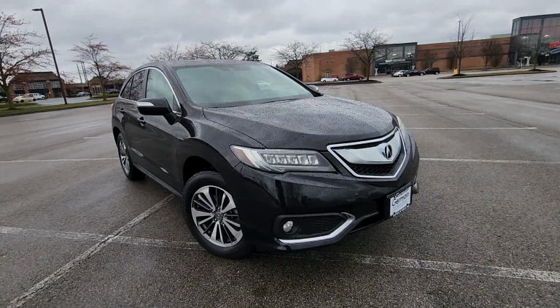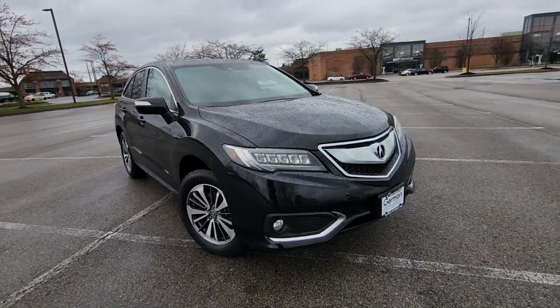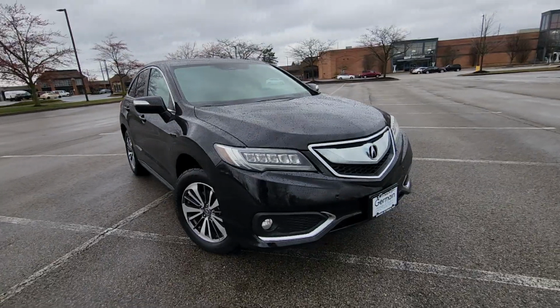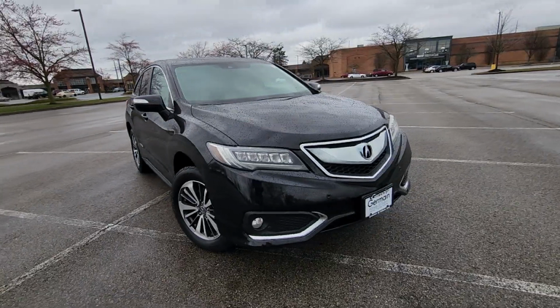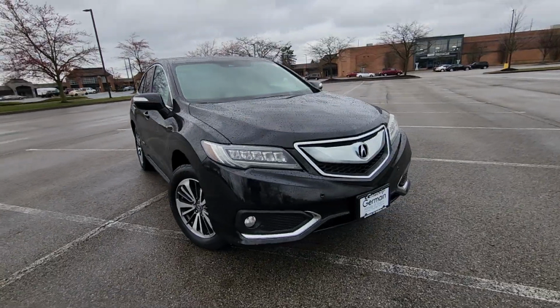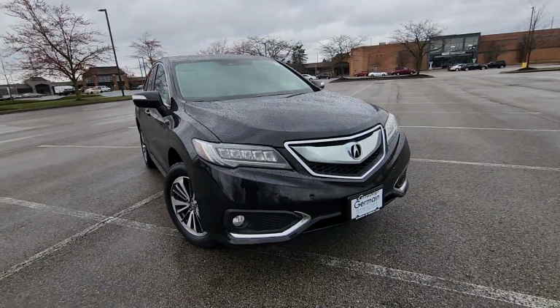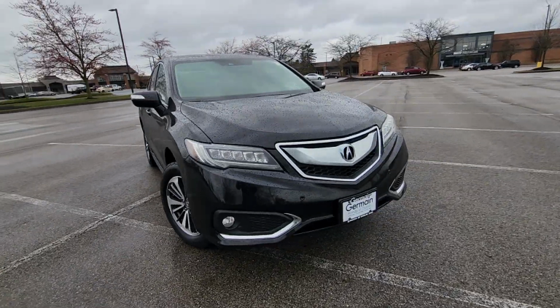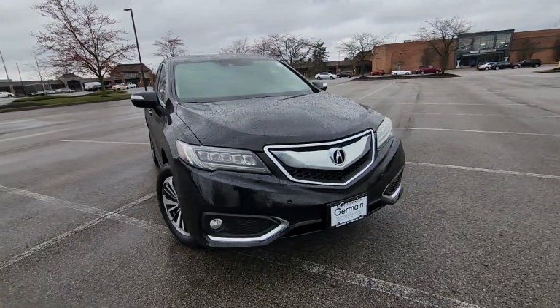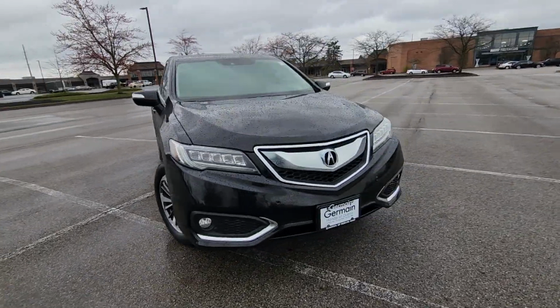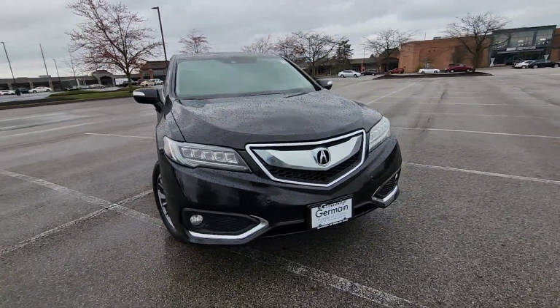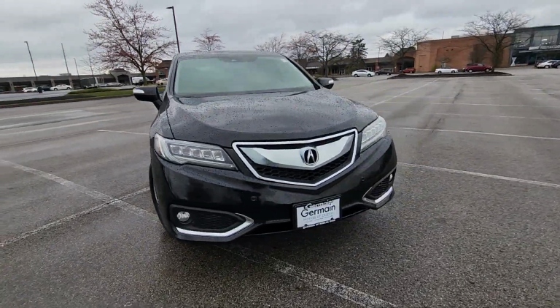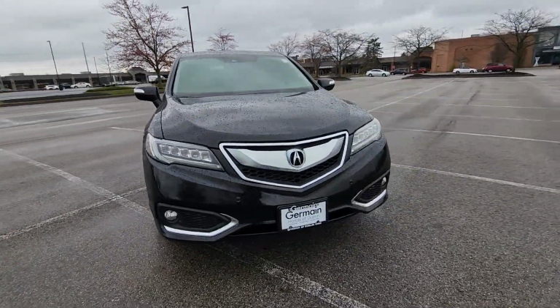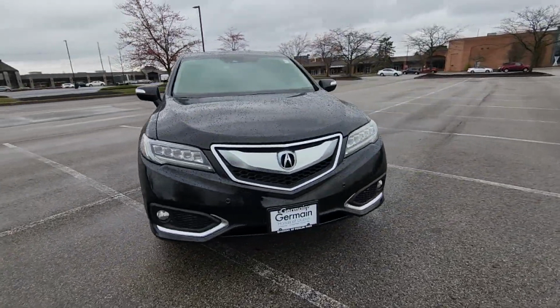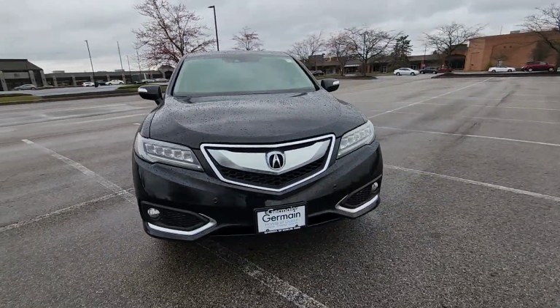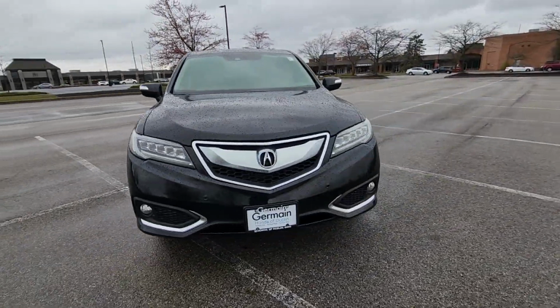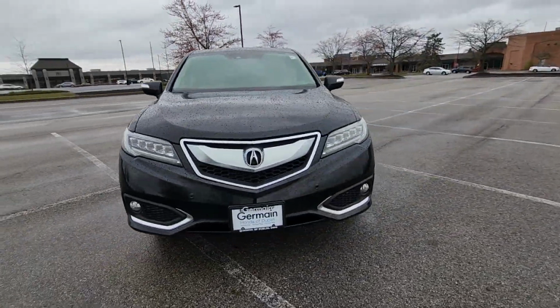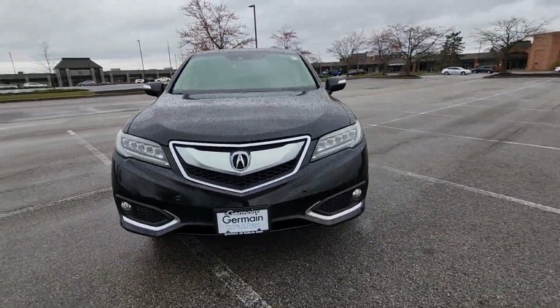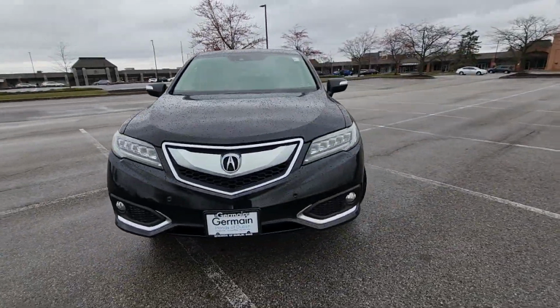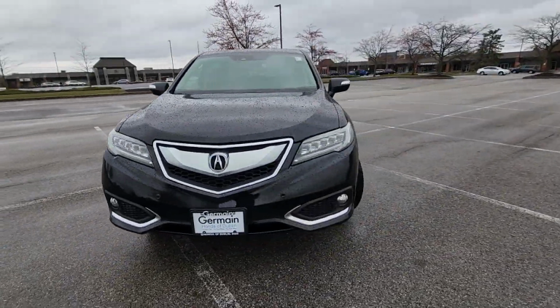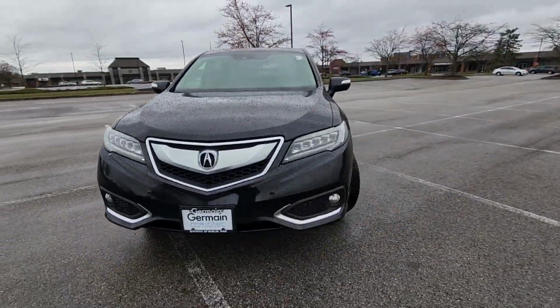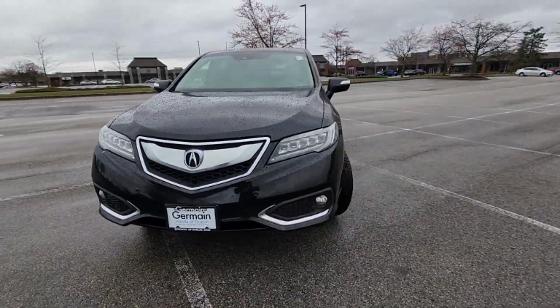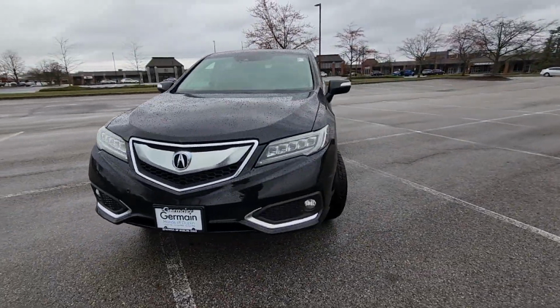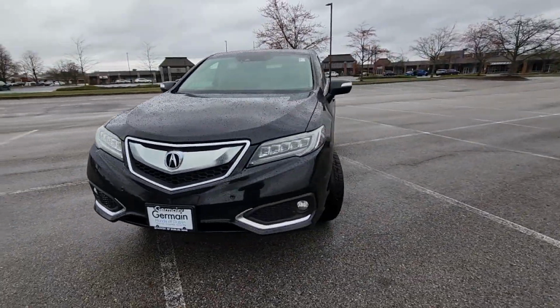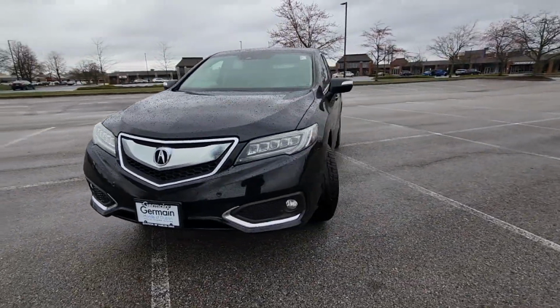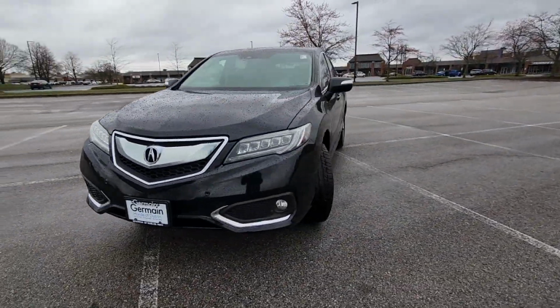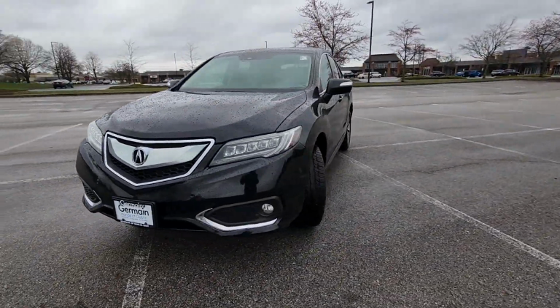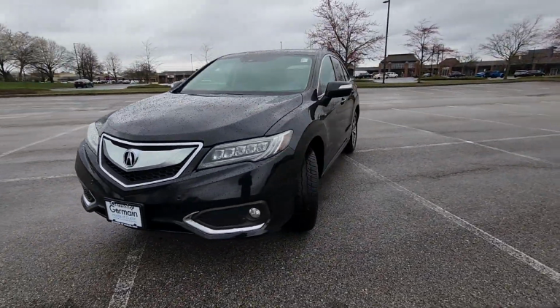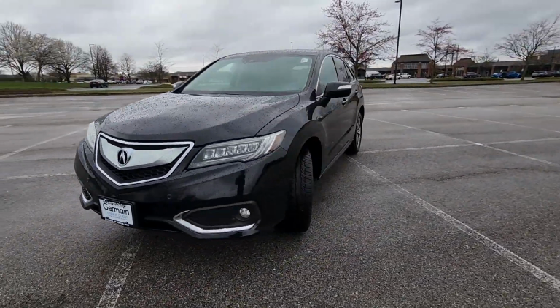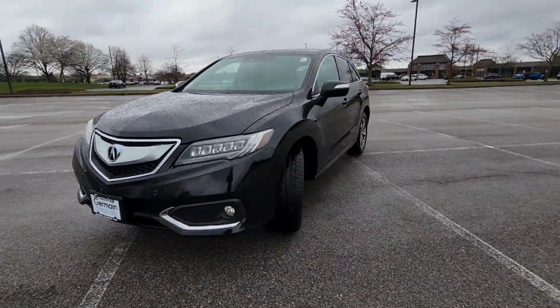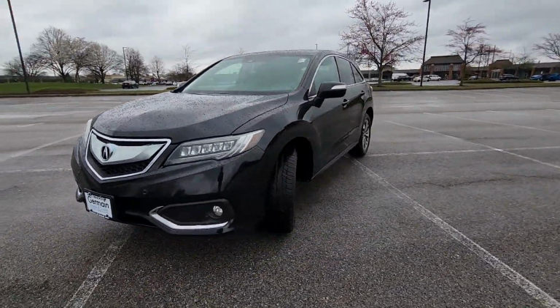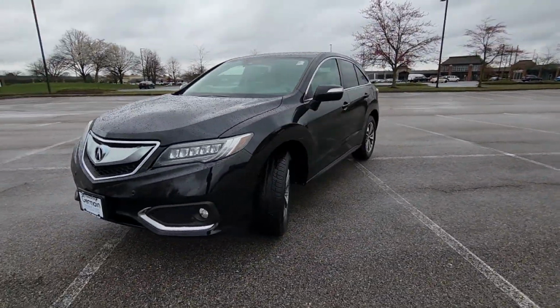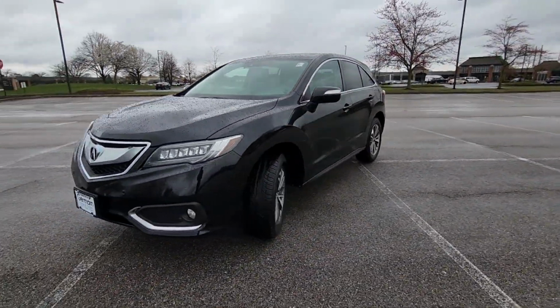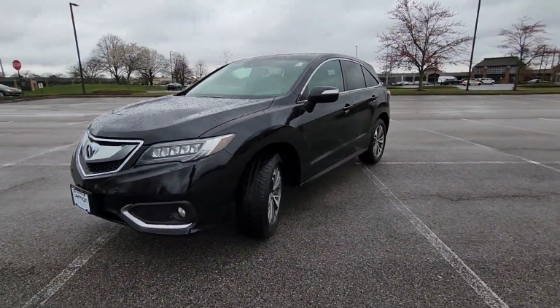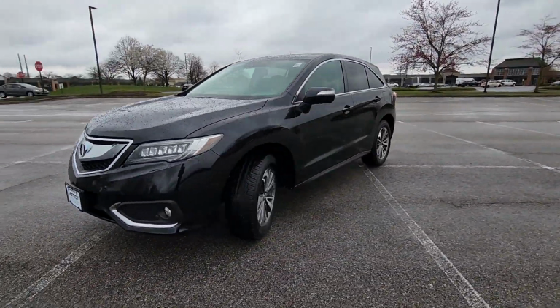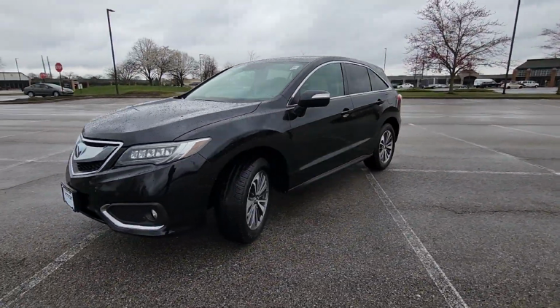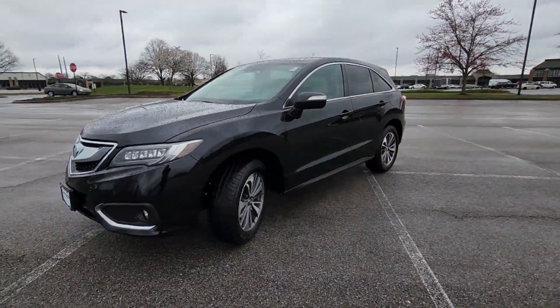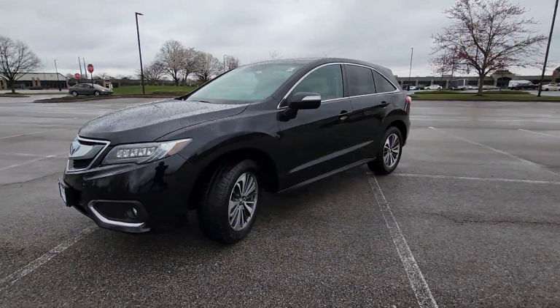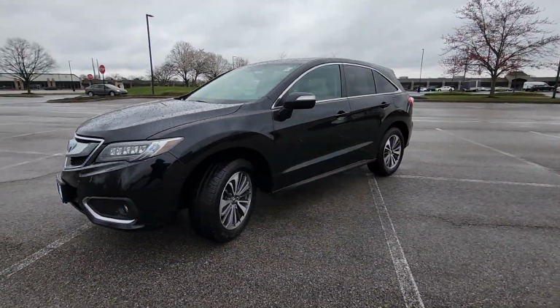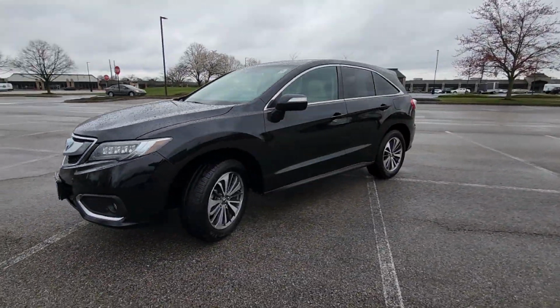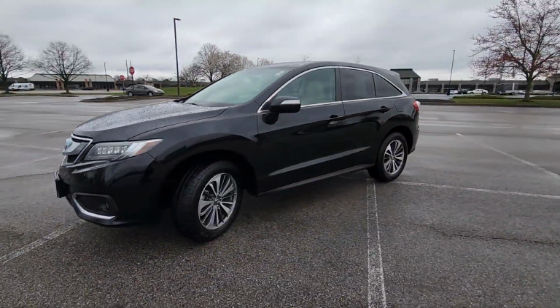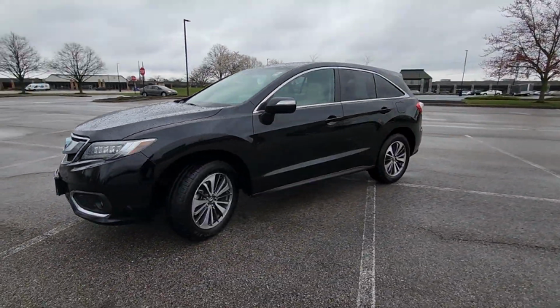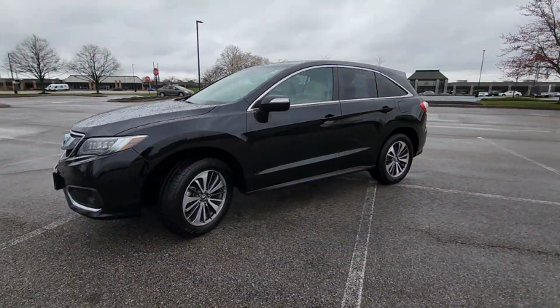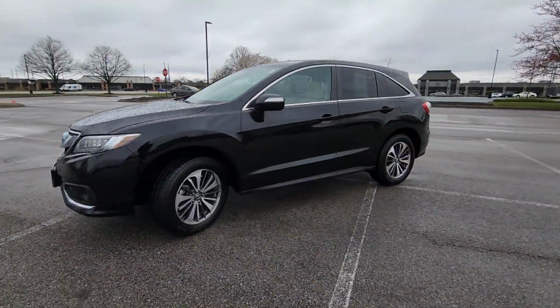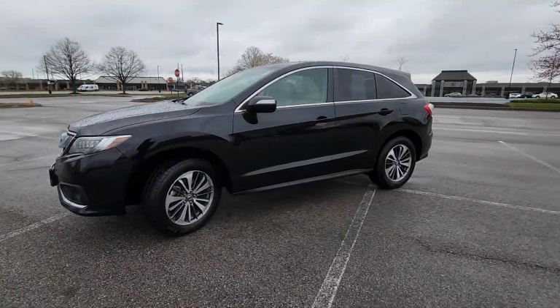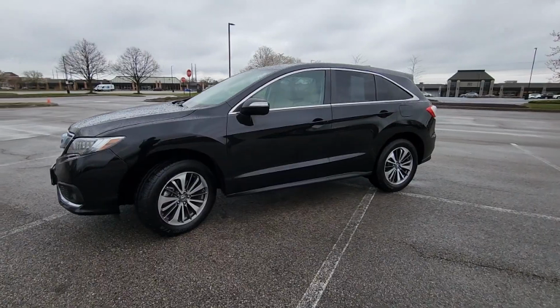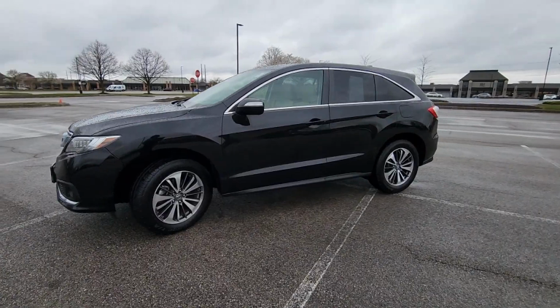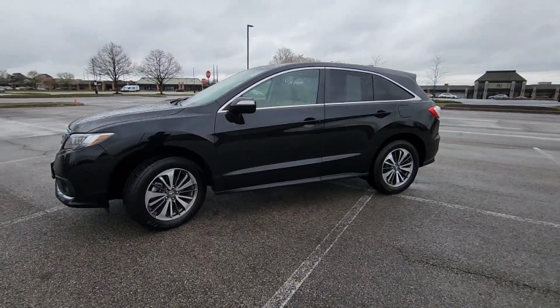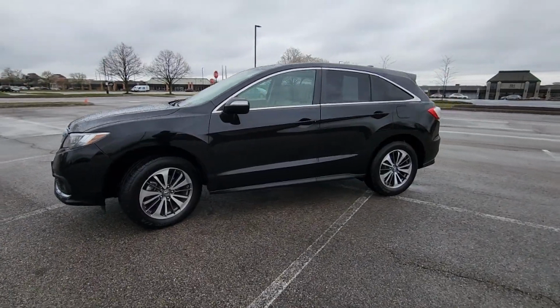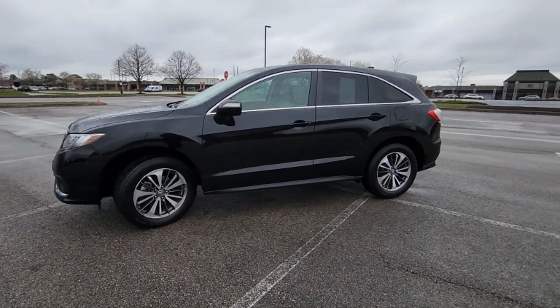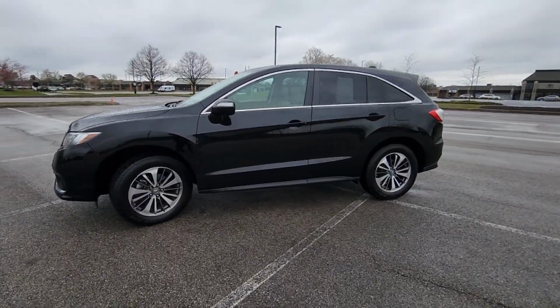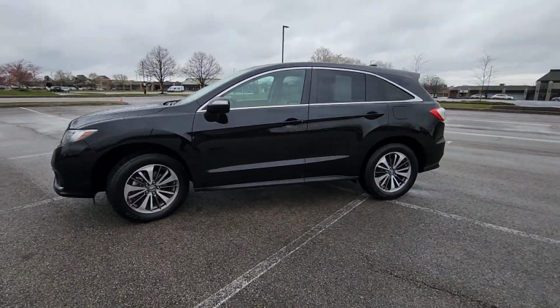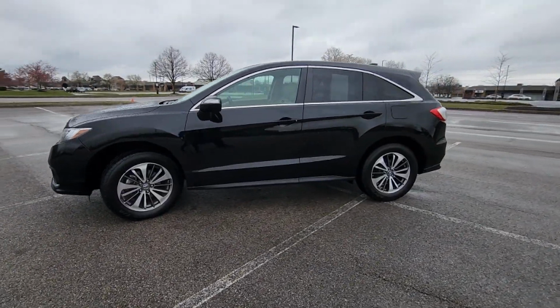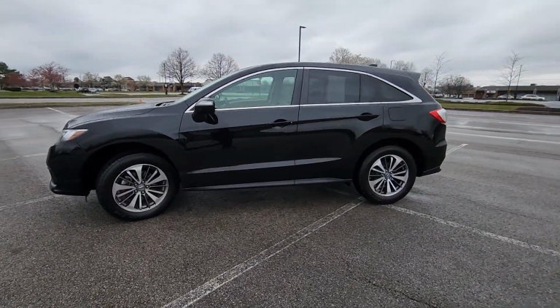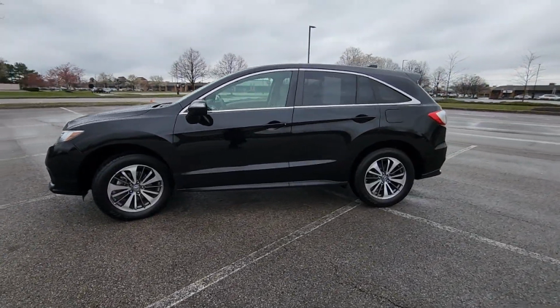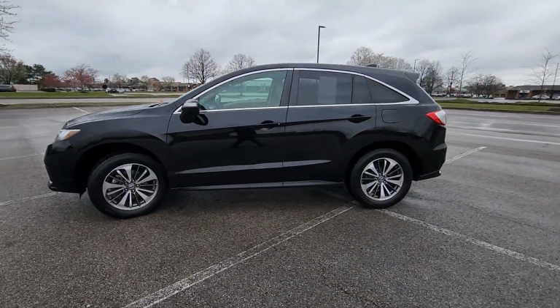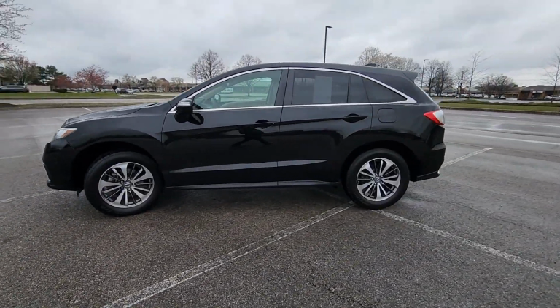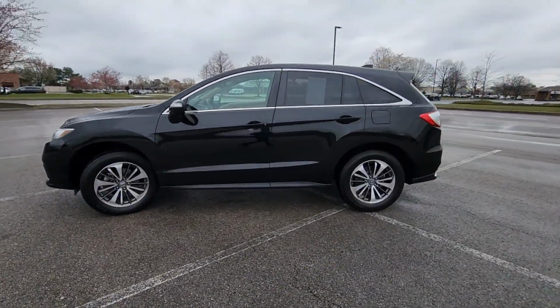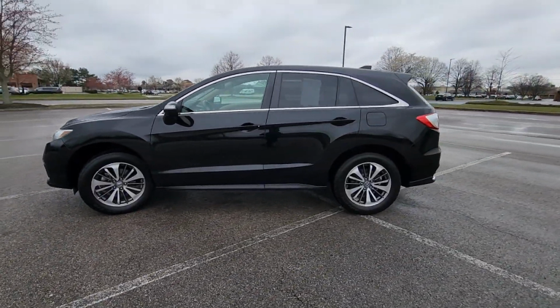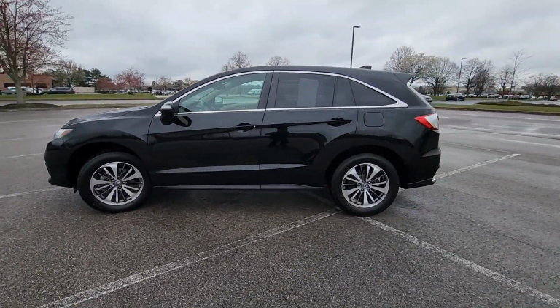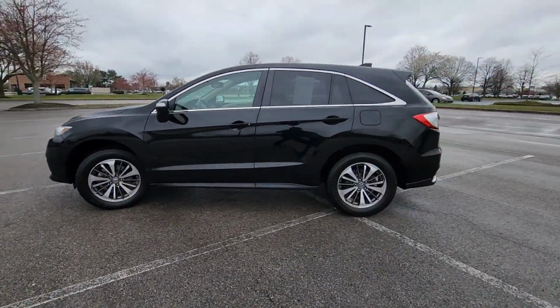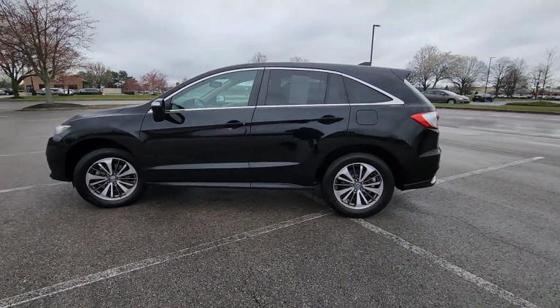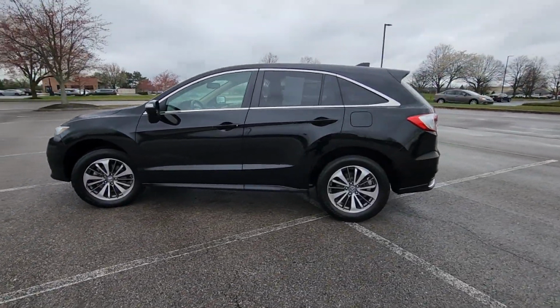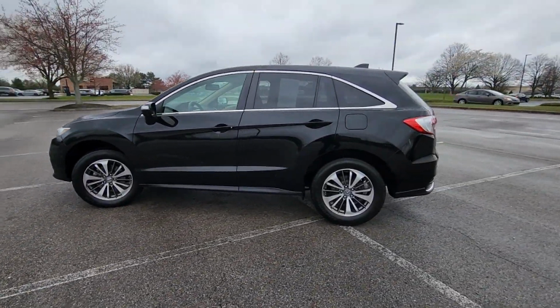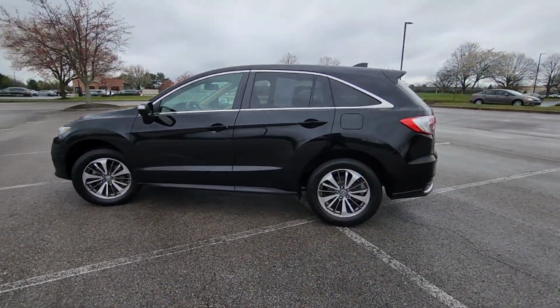2016 Acura RDX. This SUV offers space as well as power and performance.